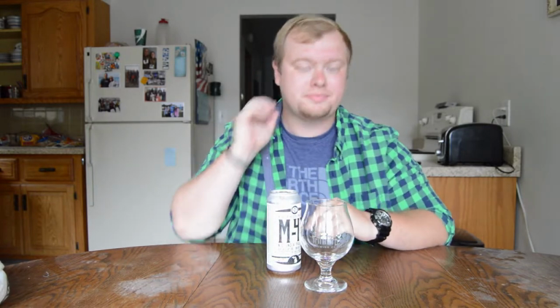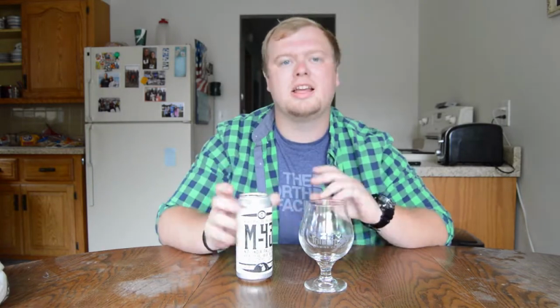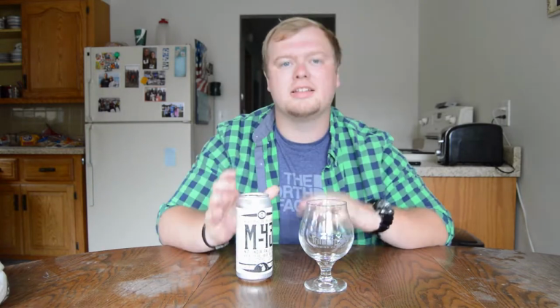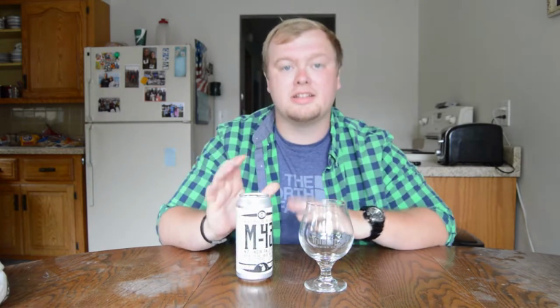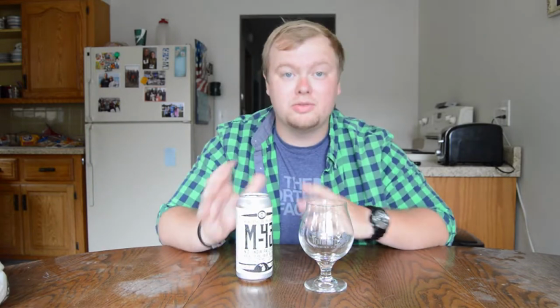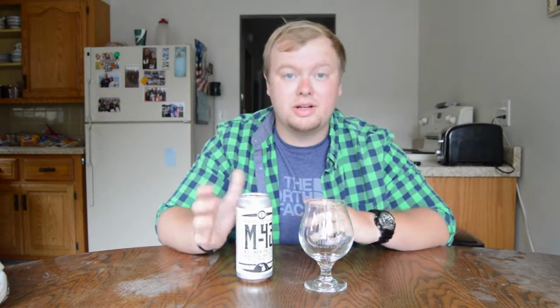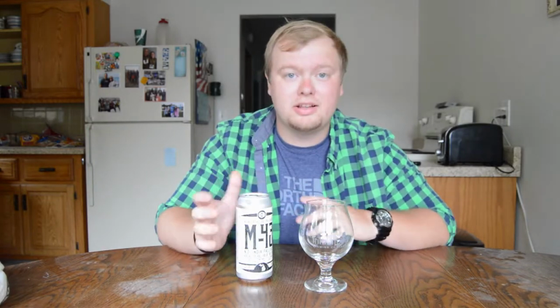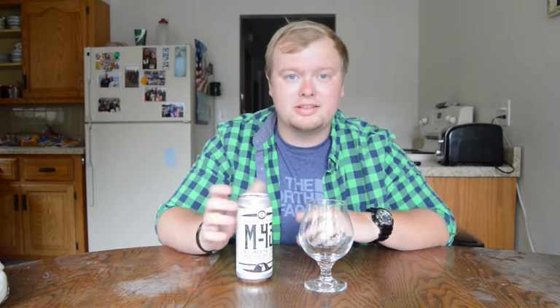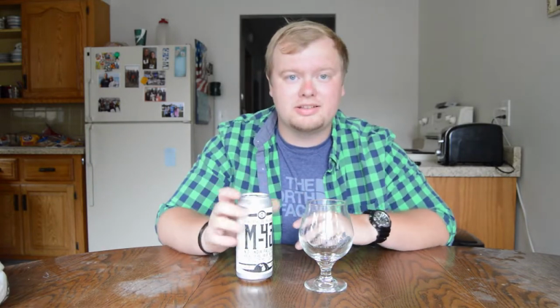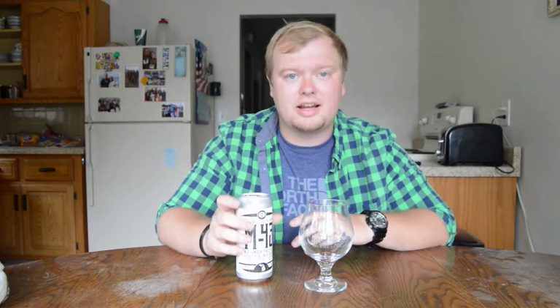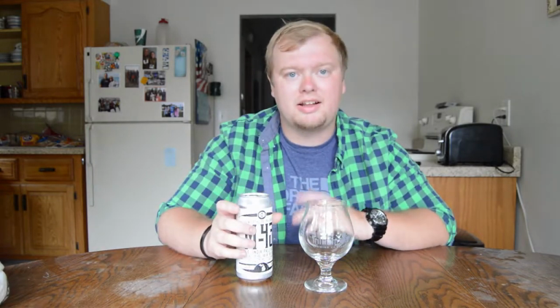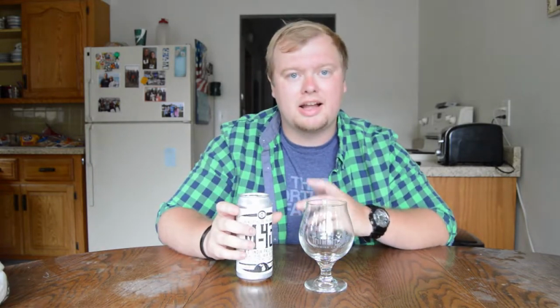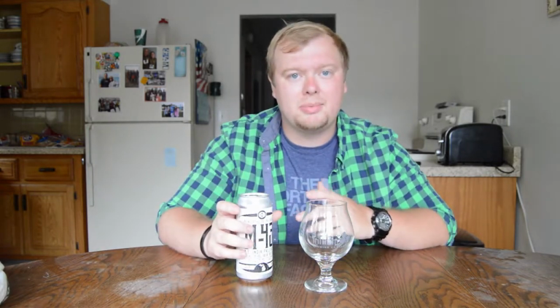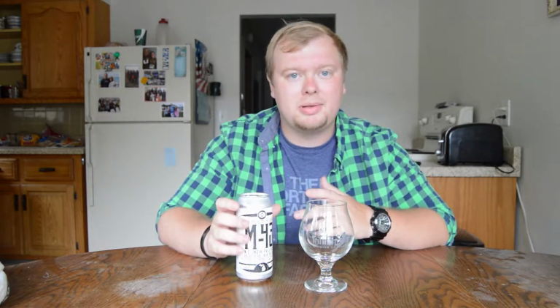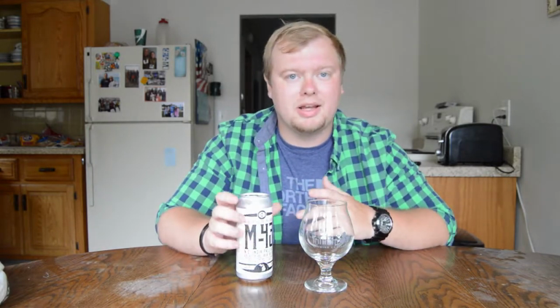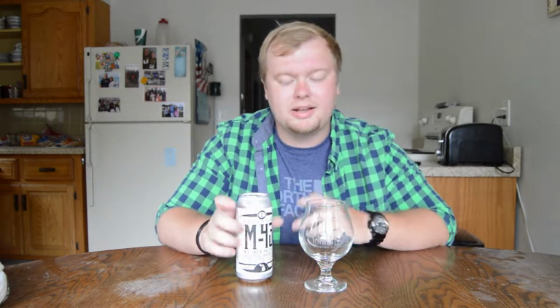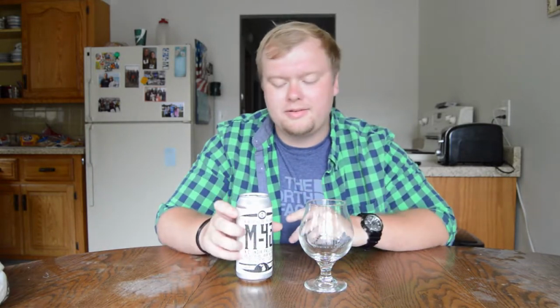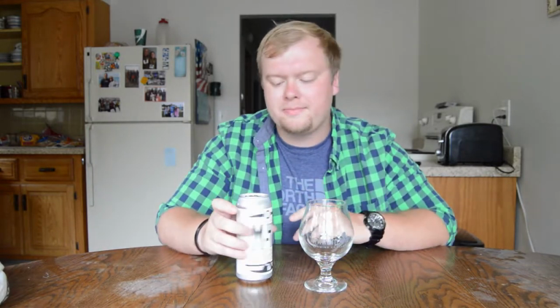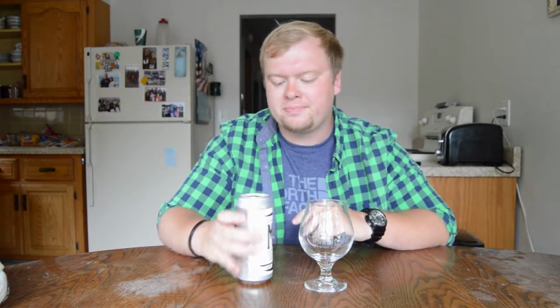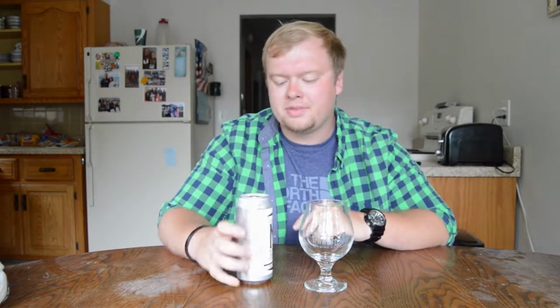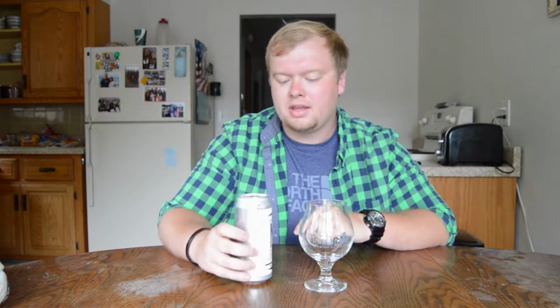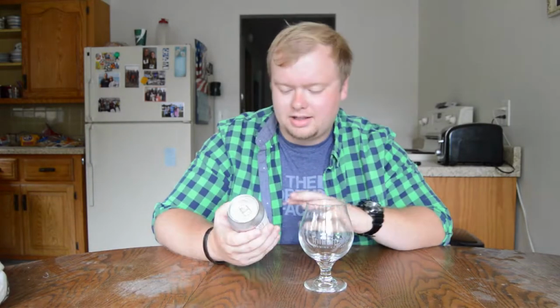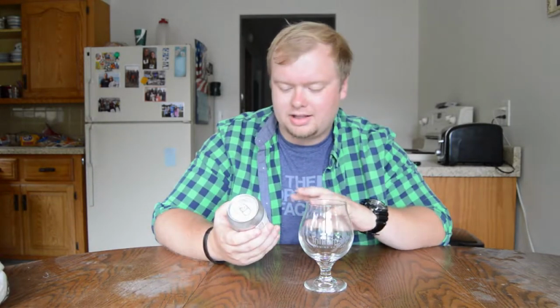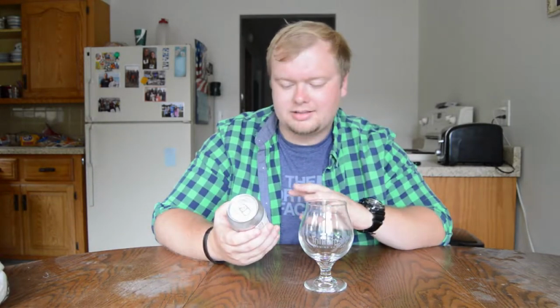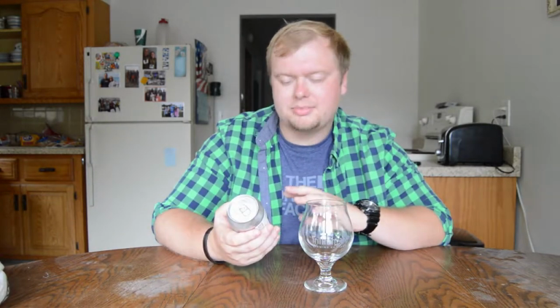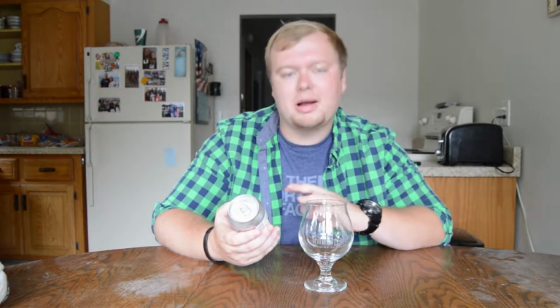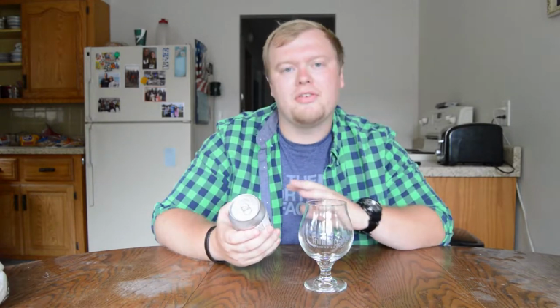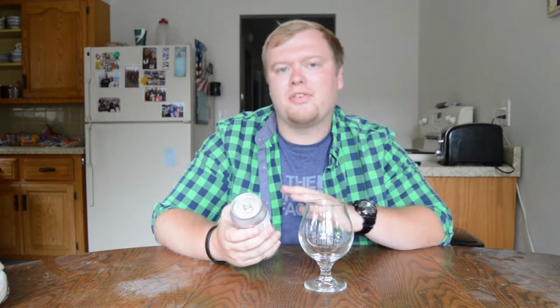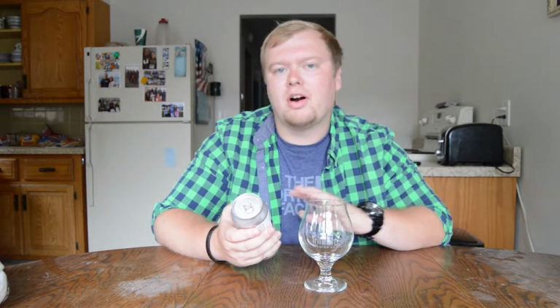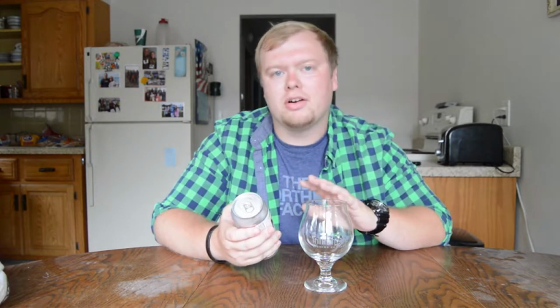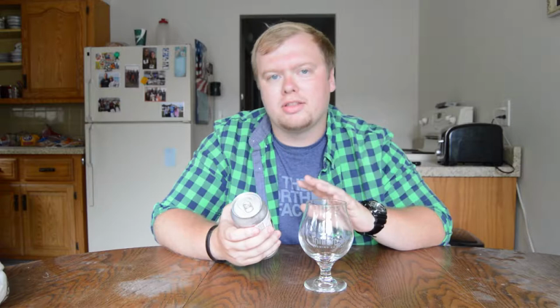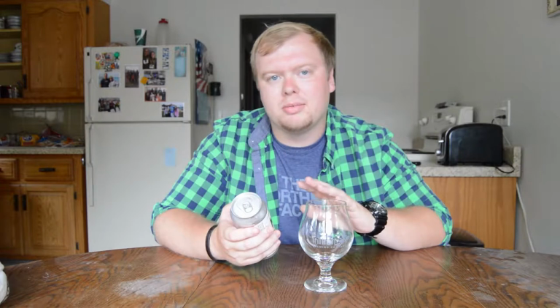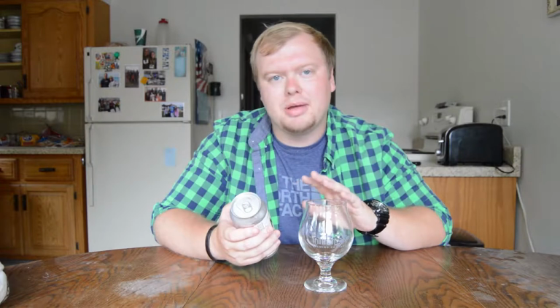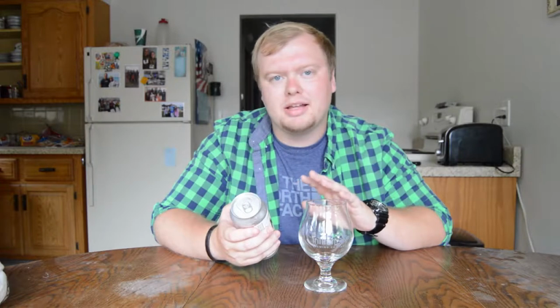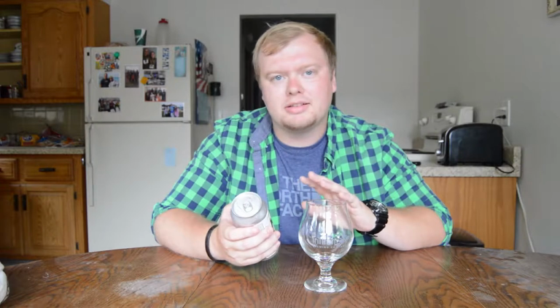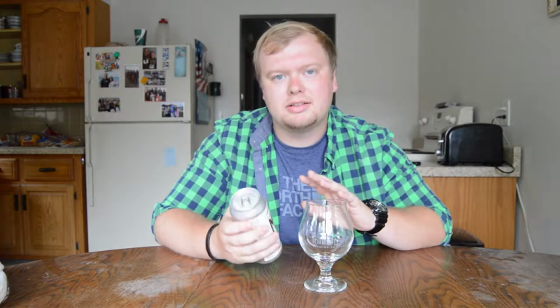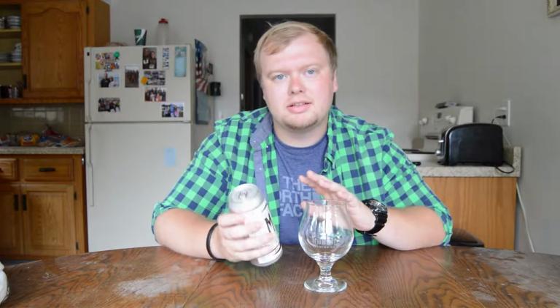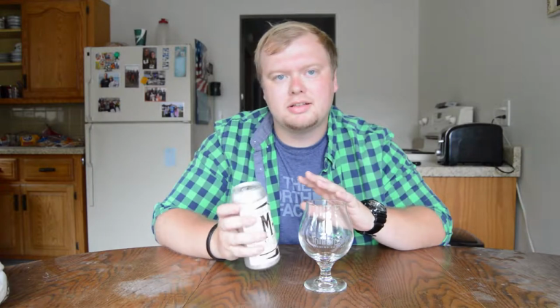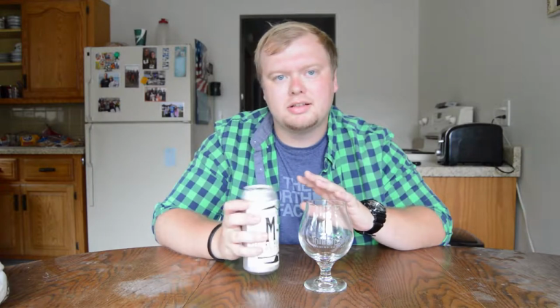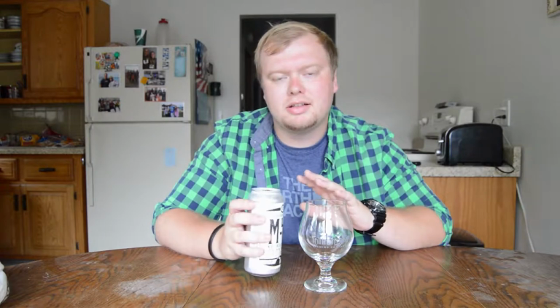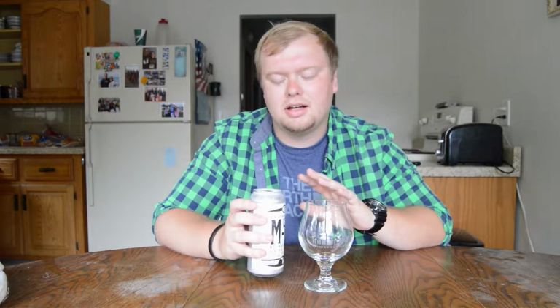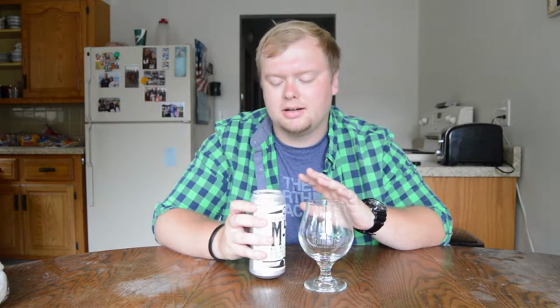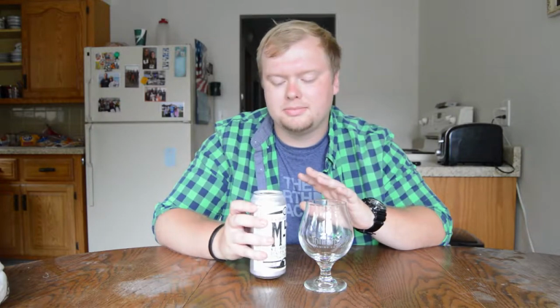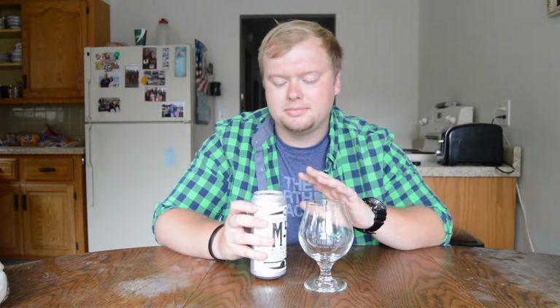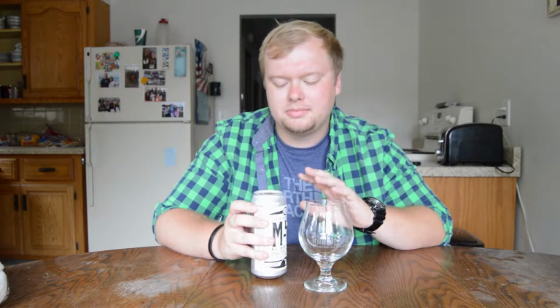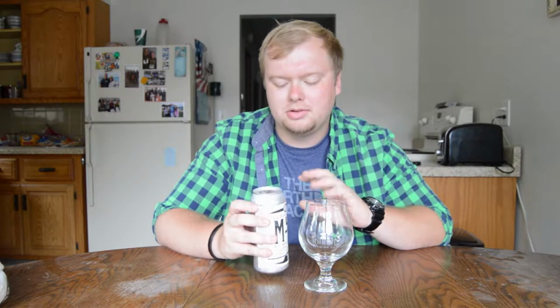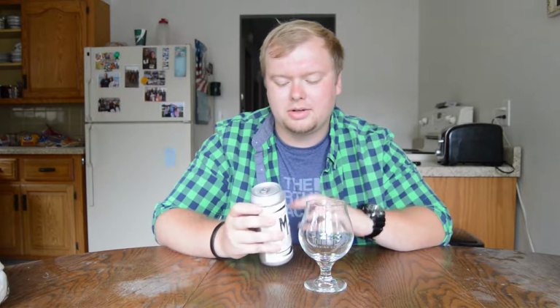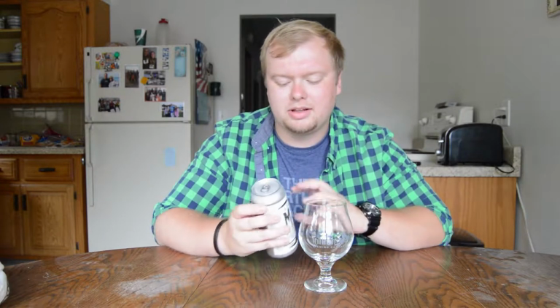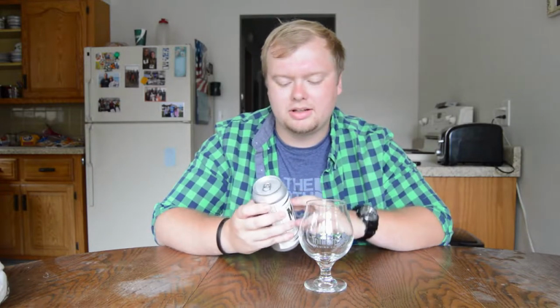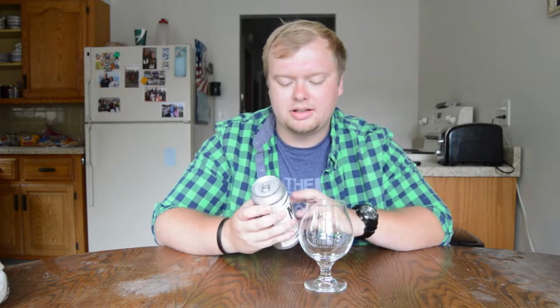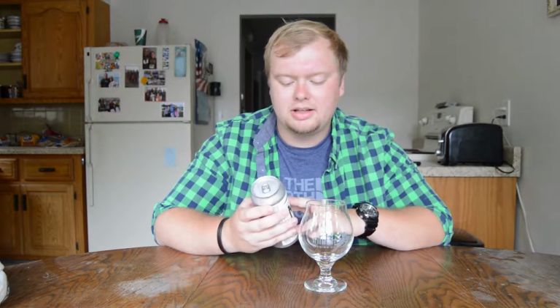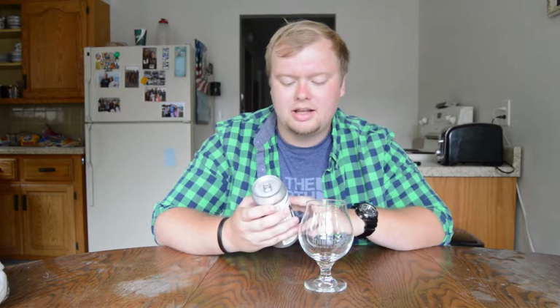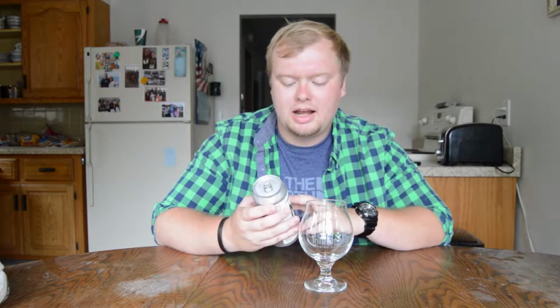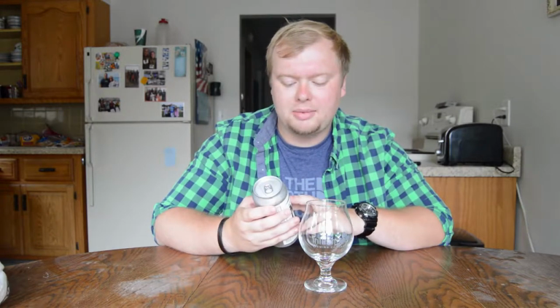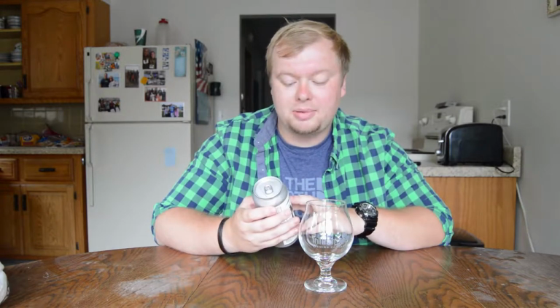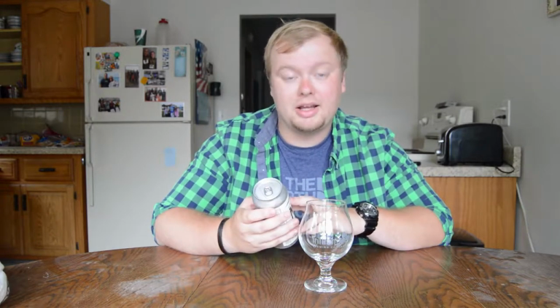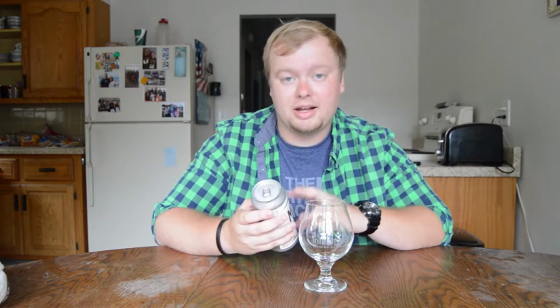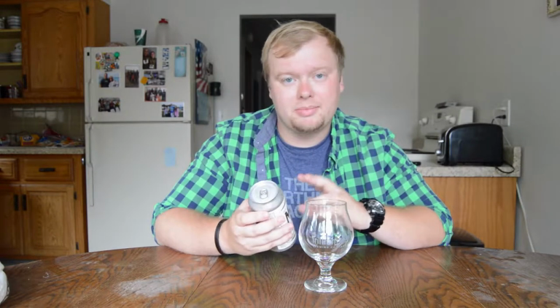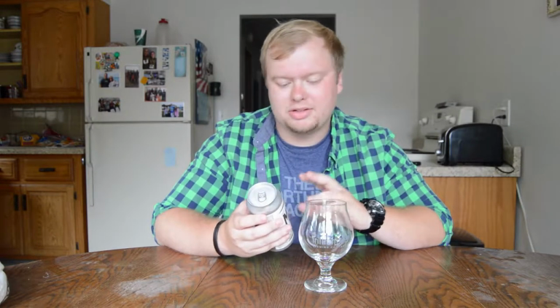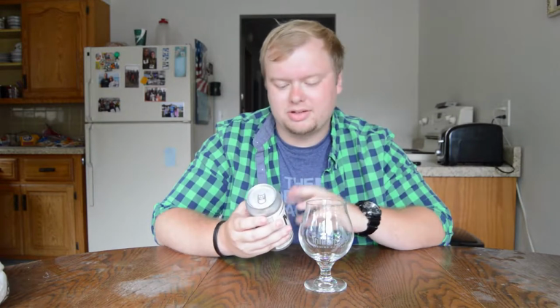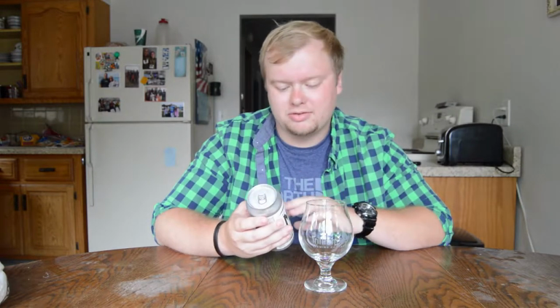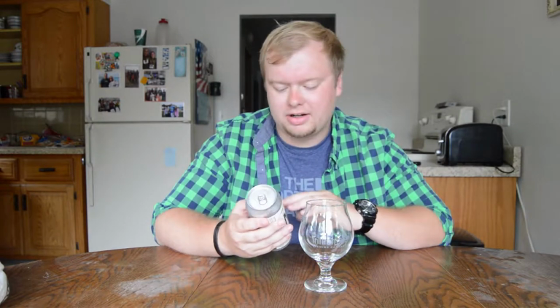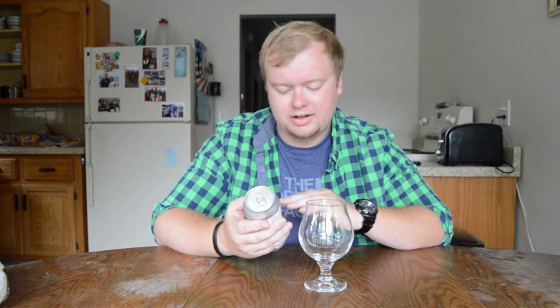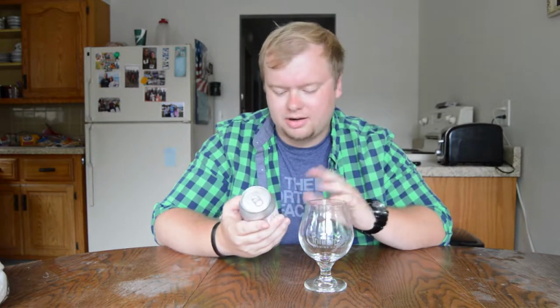It's a New England style IPA. It's by far the best New England IPA out of Michigan right now.